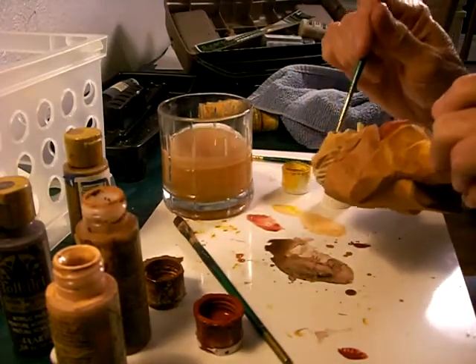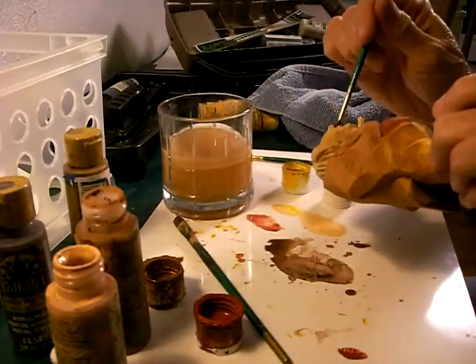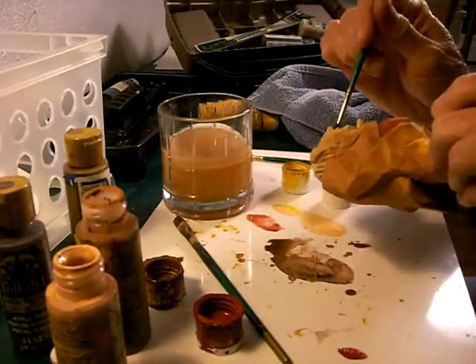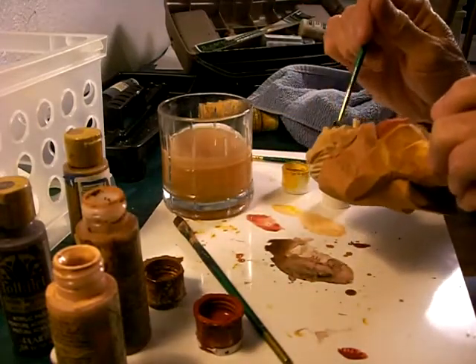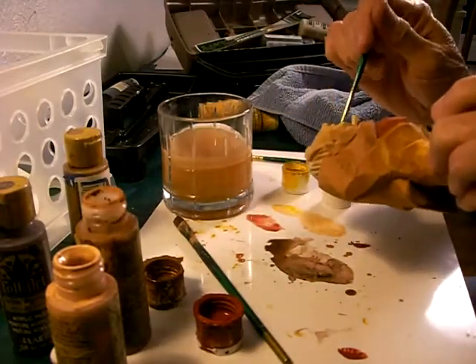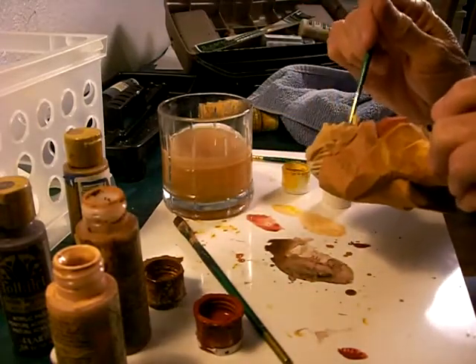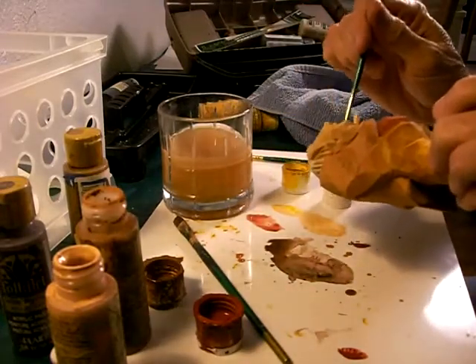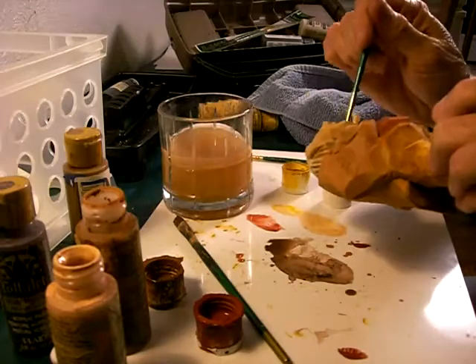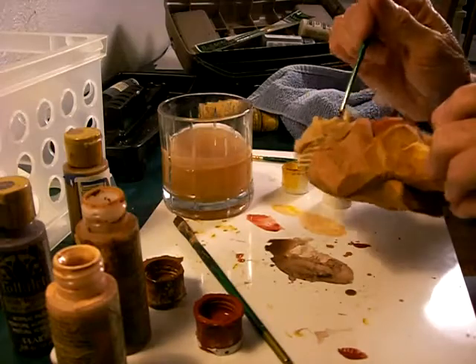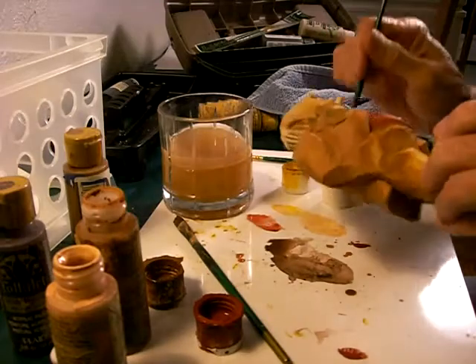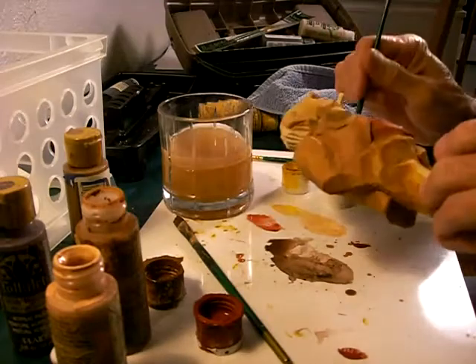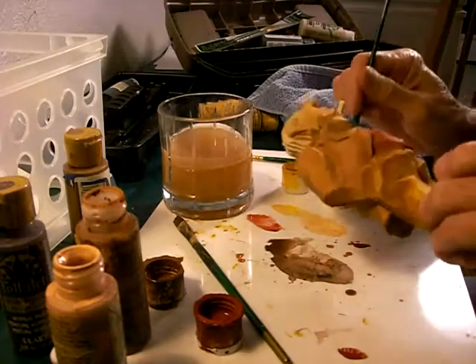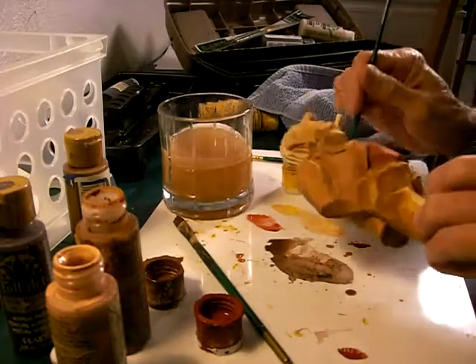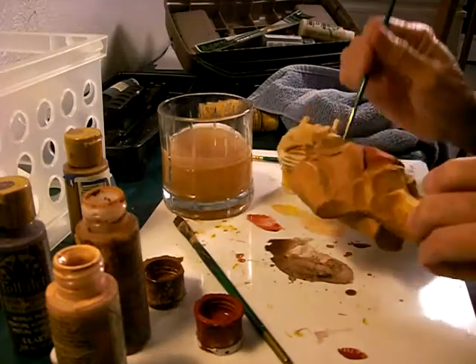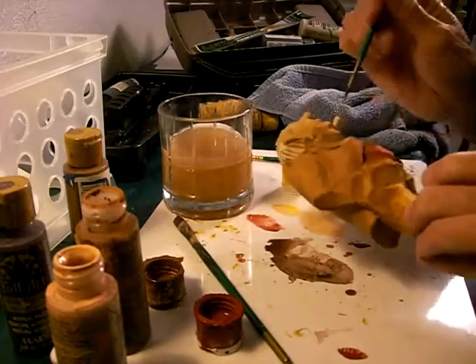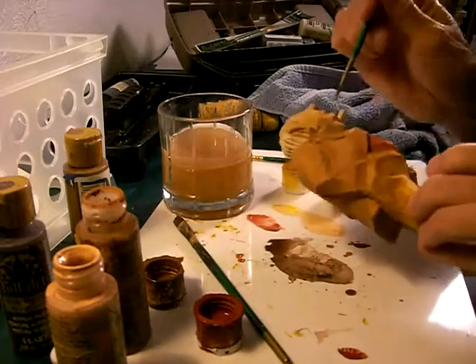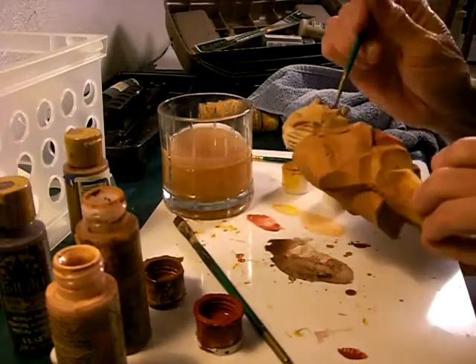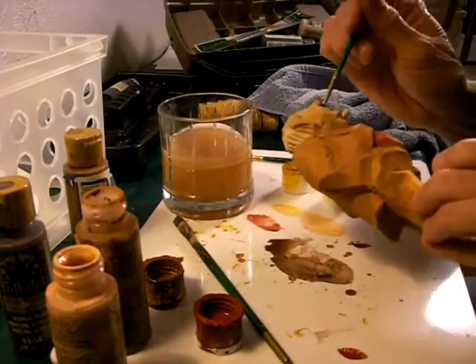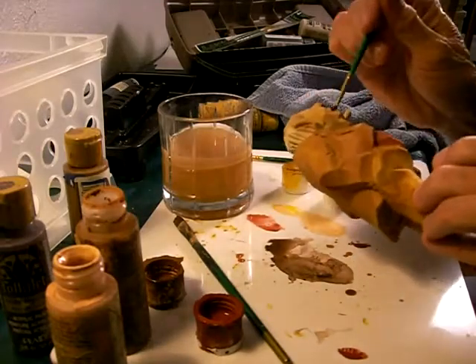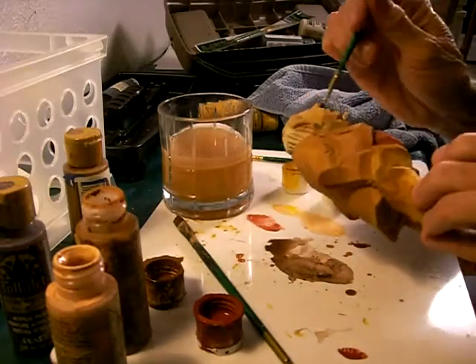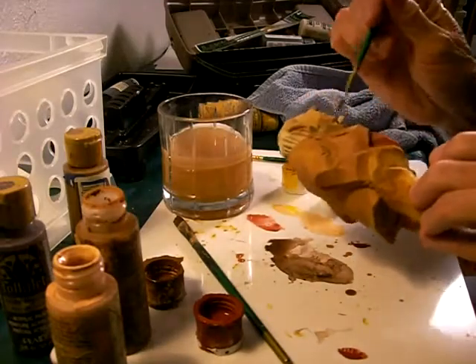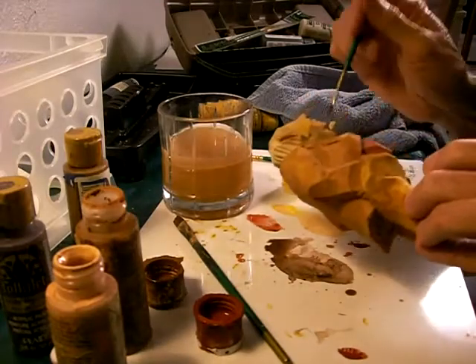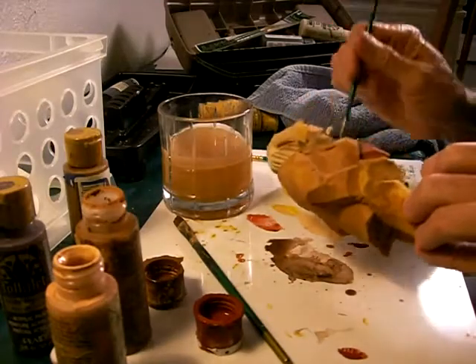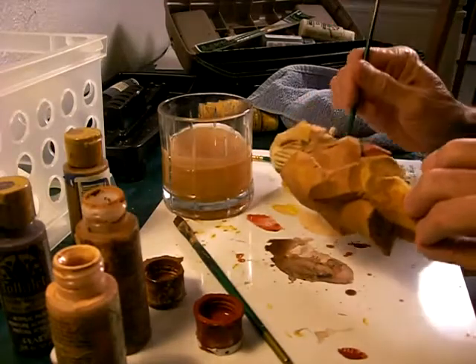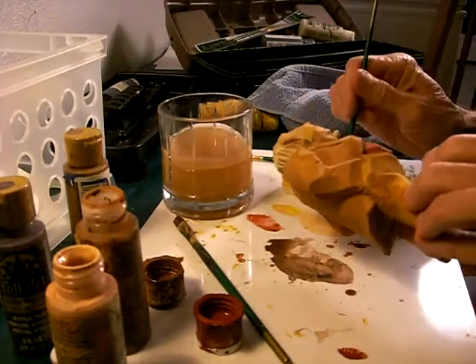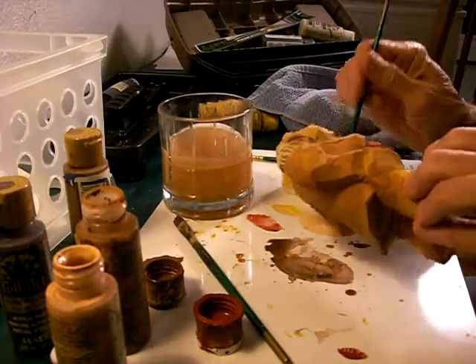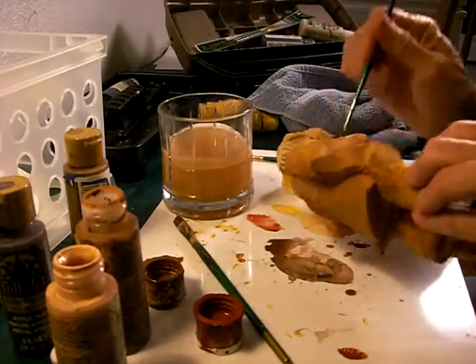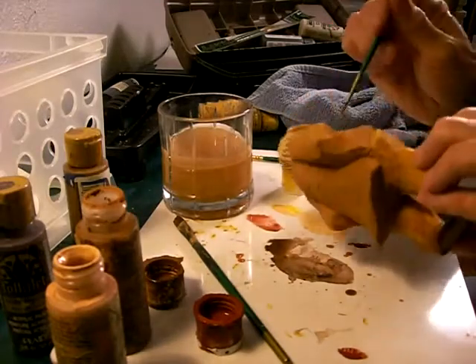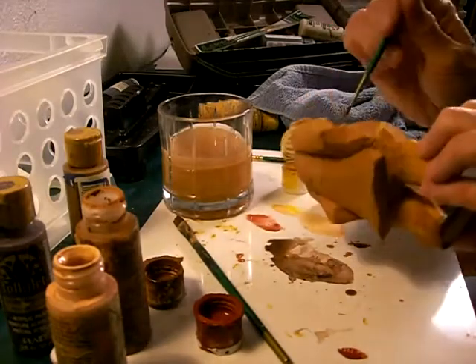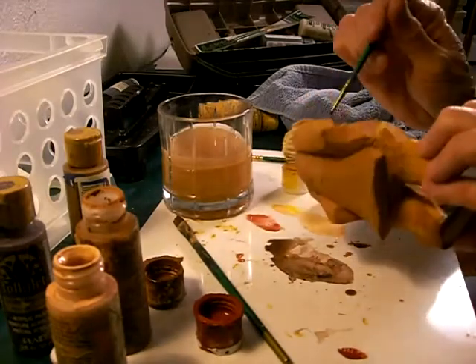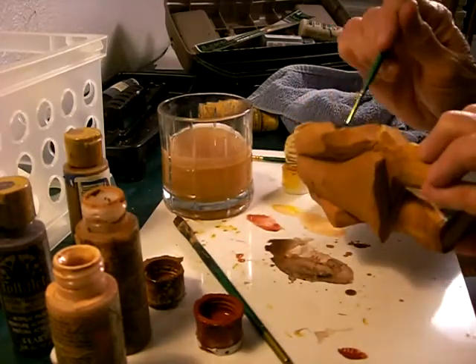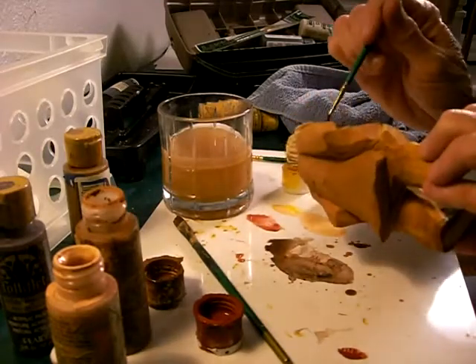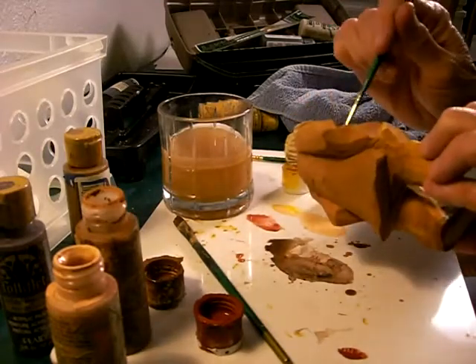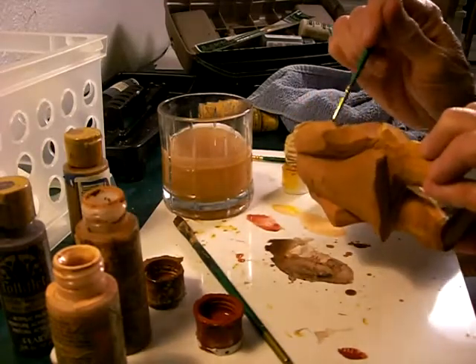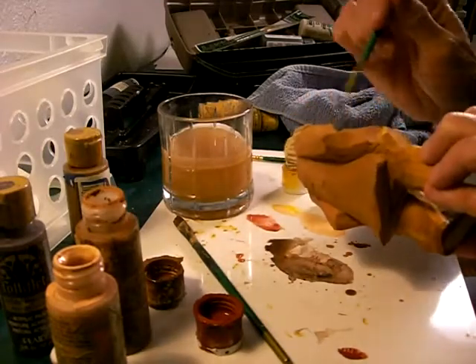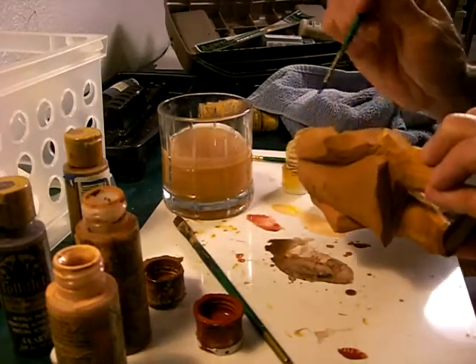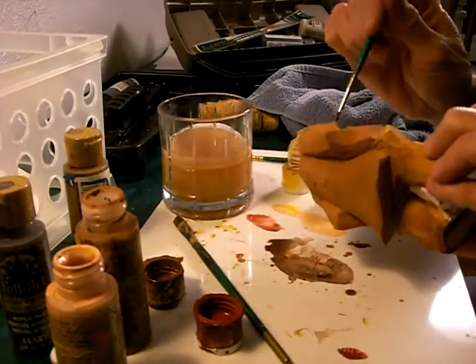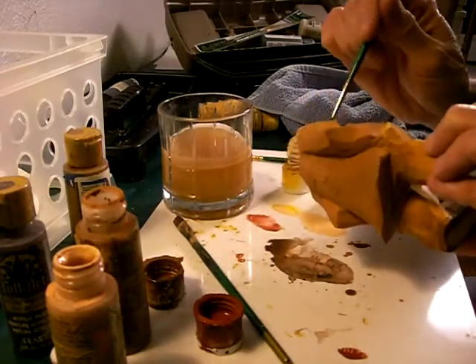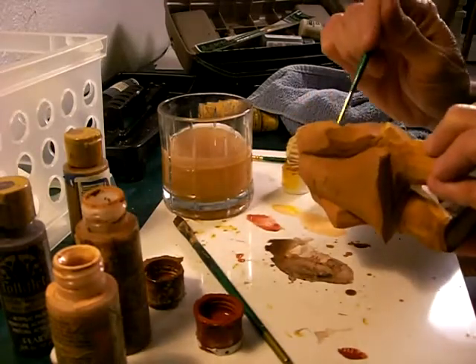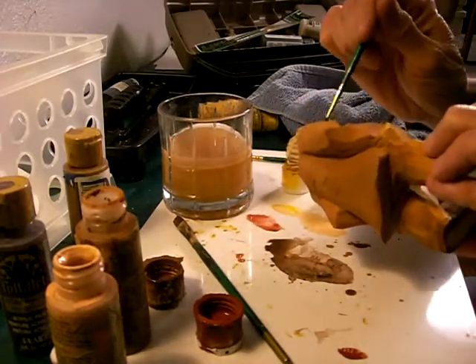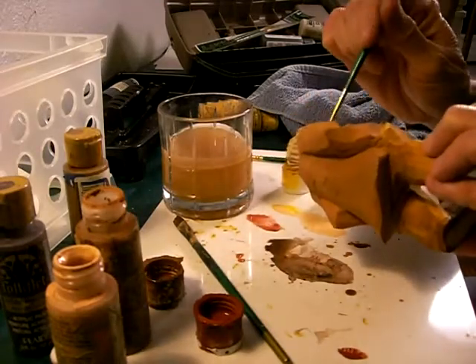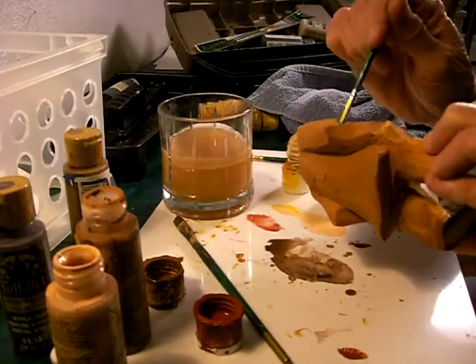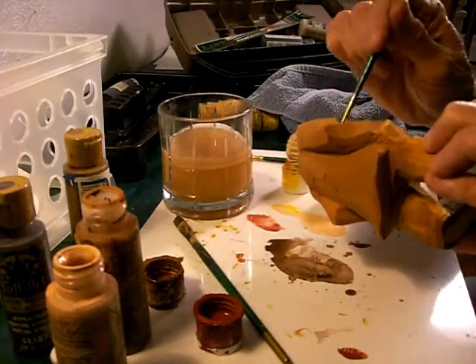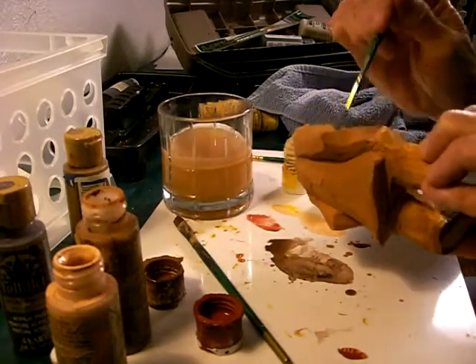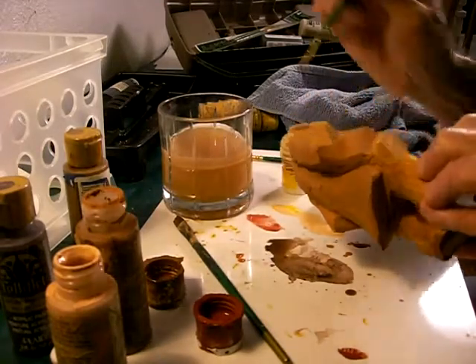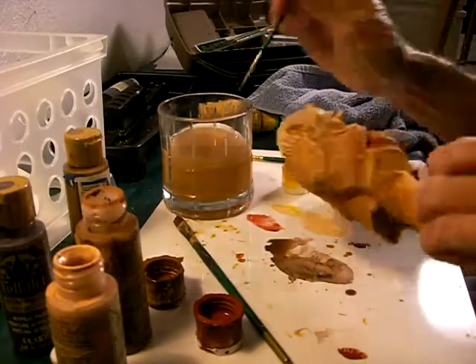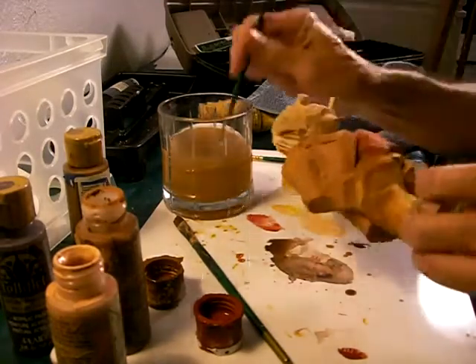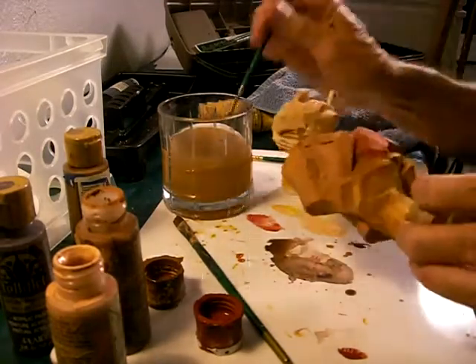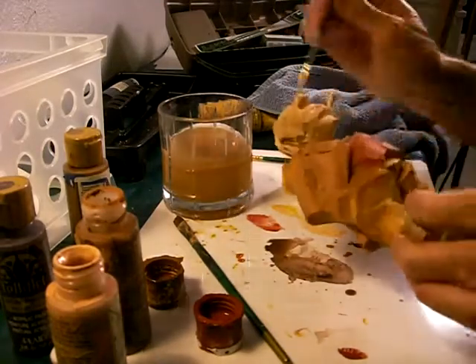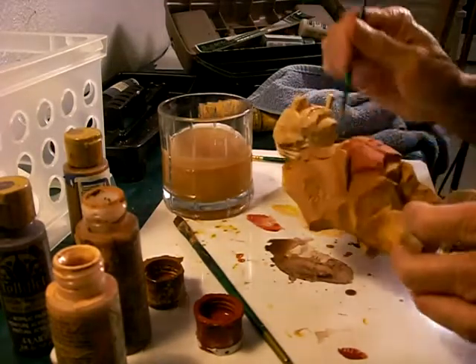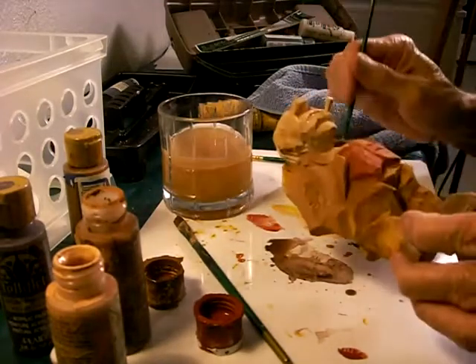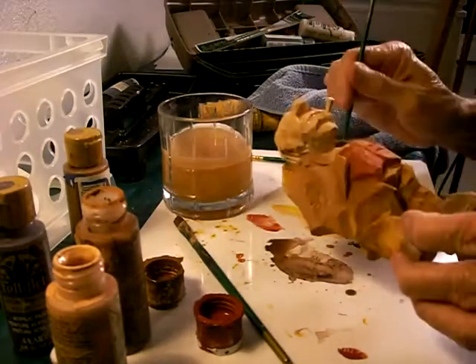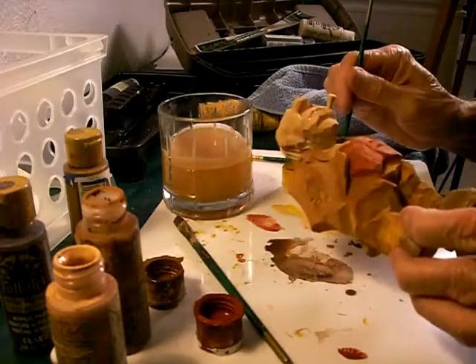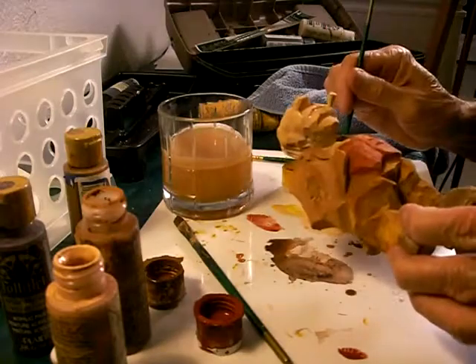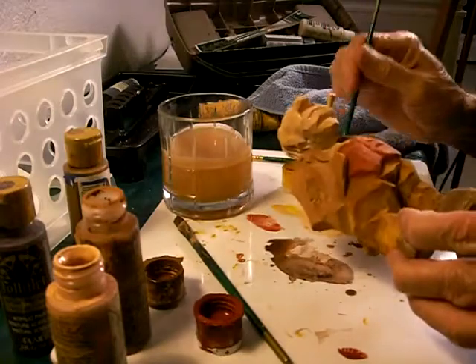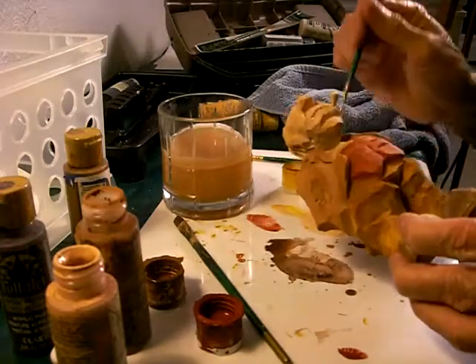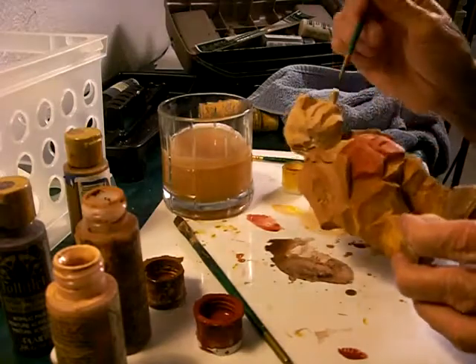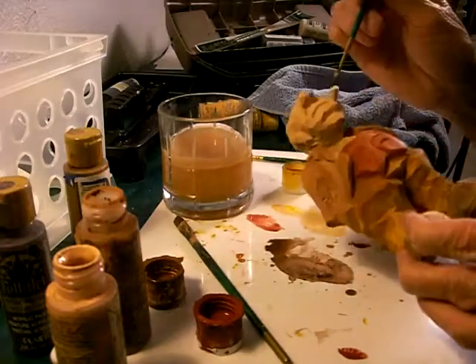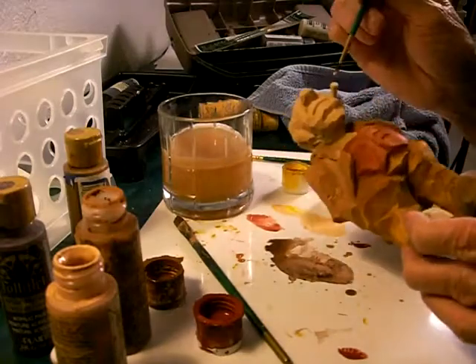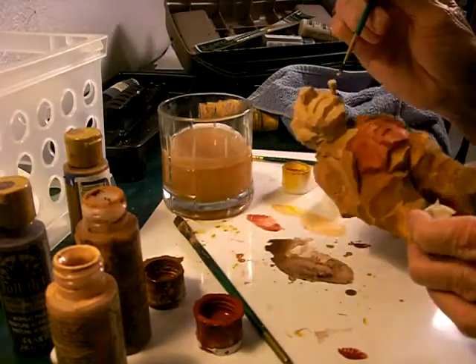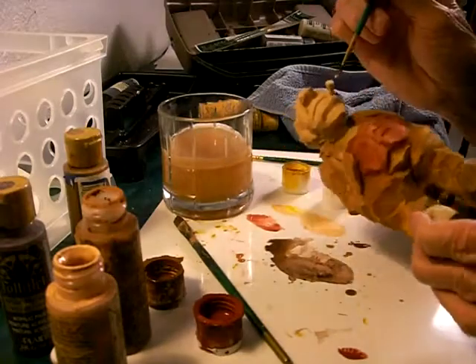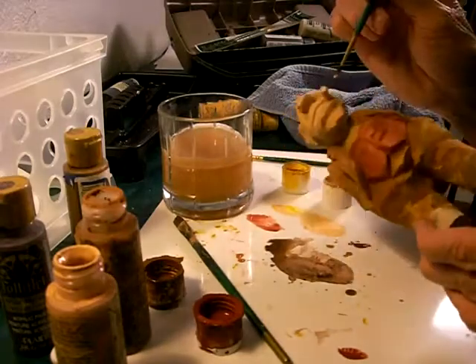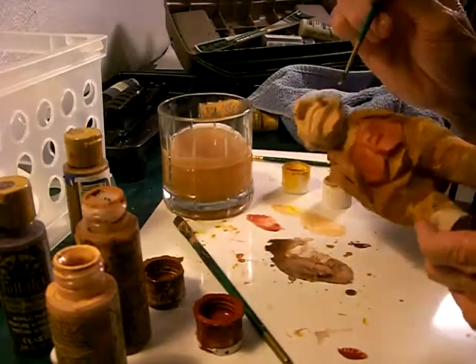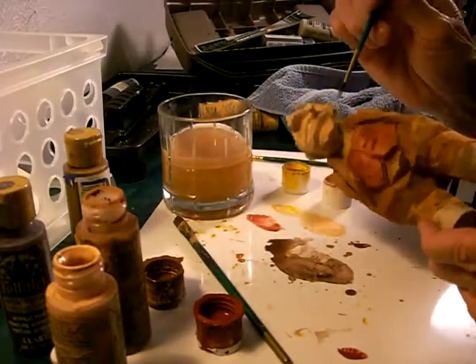And the nose here, because I make such deep cuts, I kind of let the paint soak into the deeper cuts.